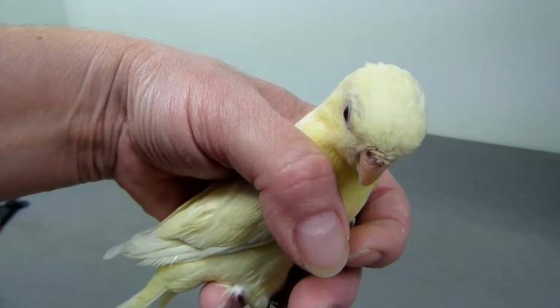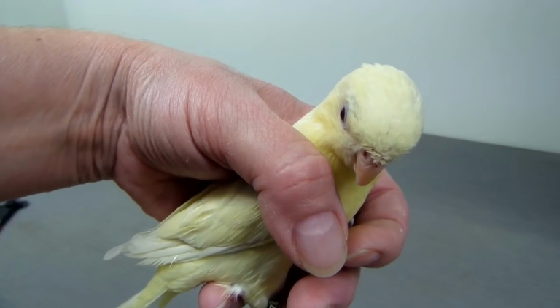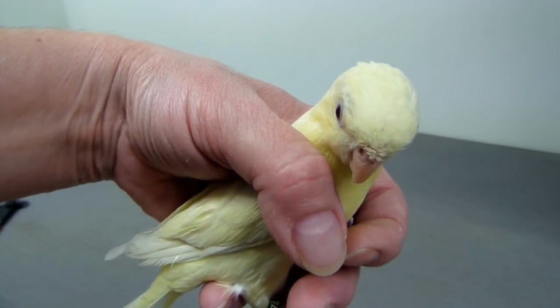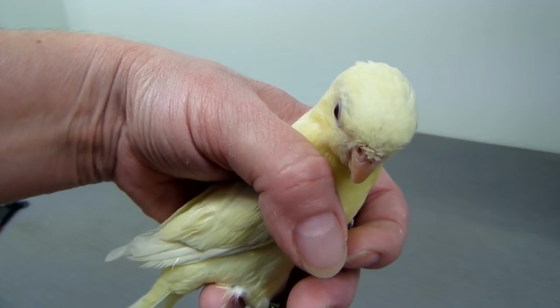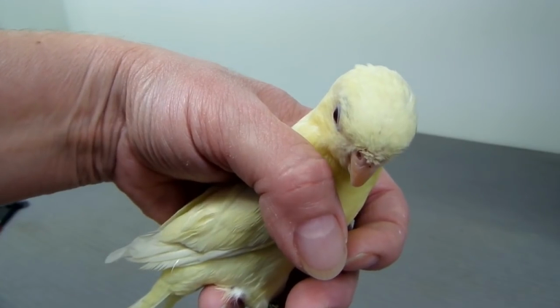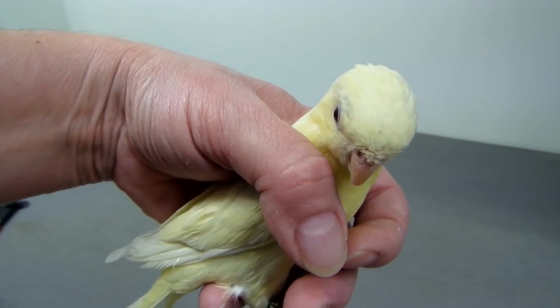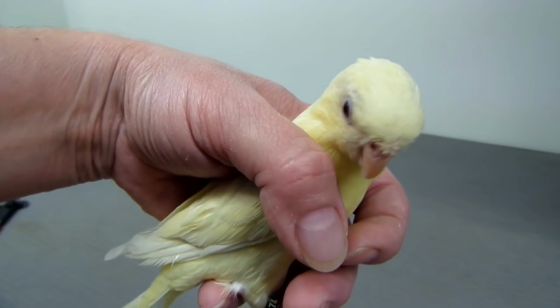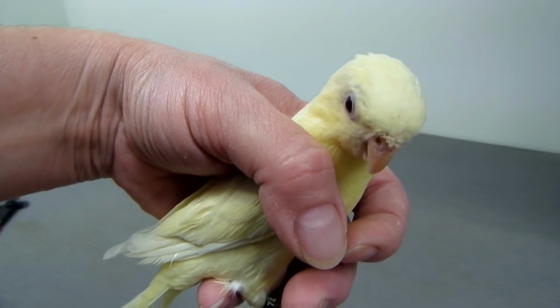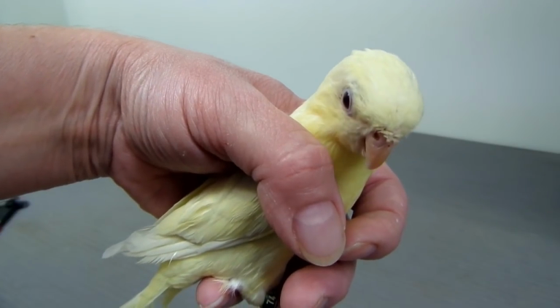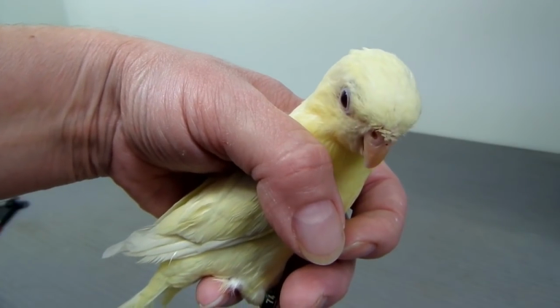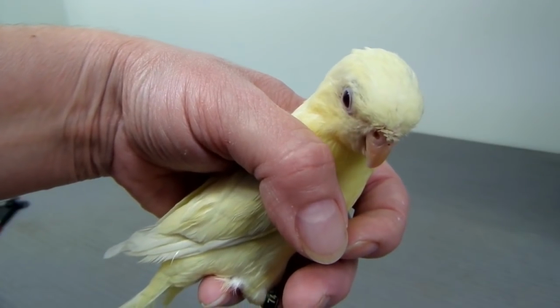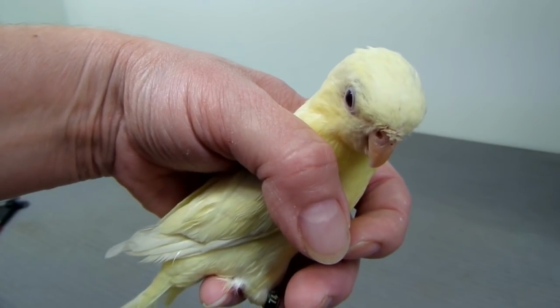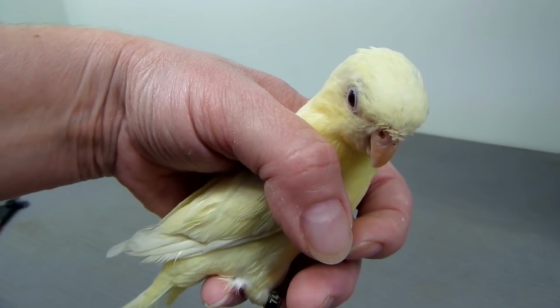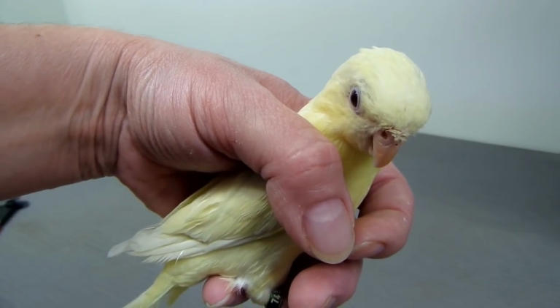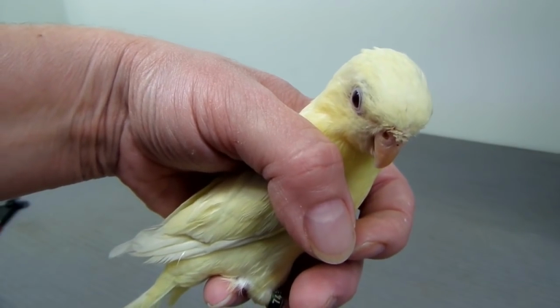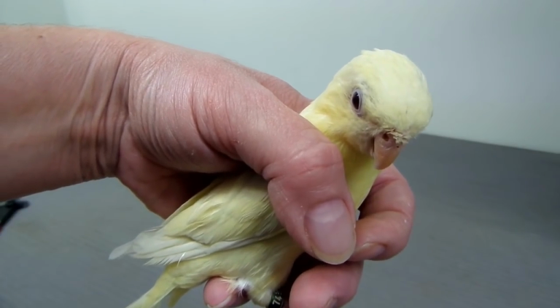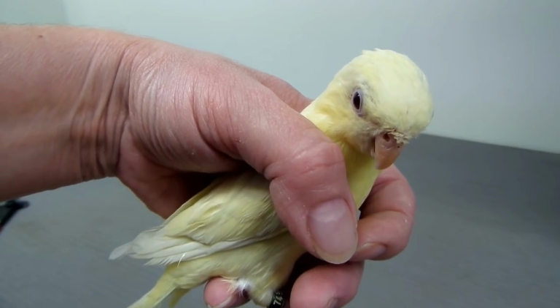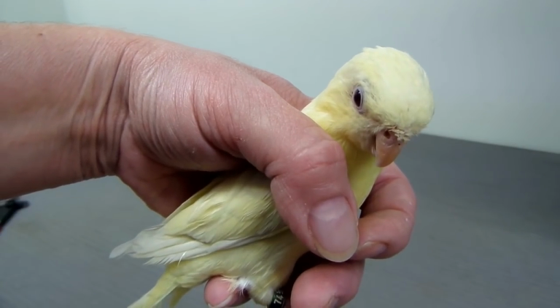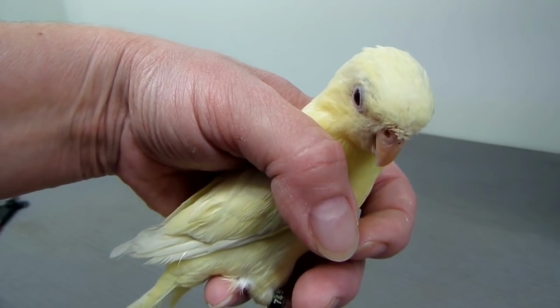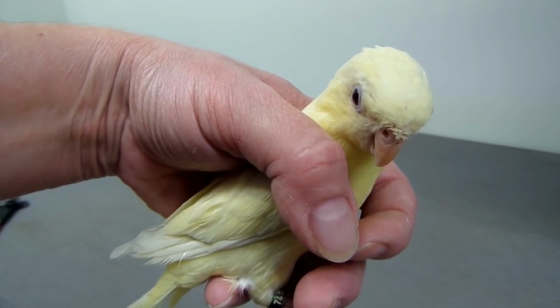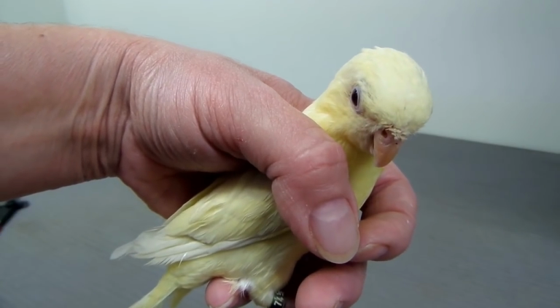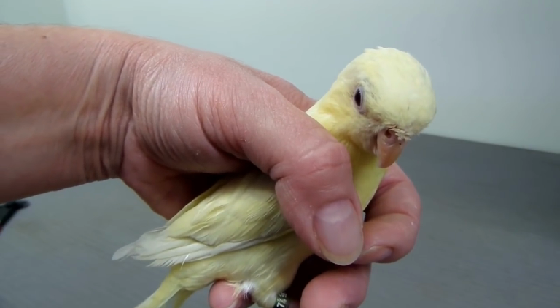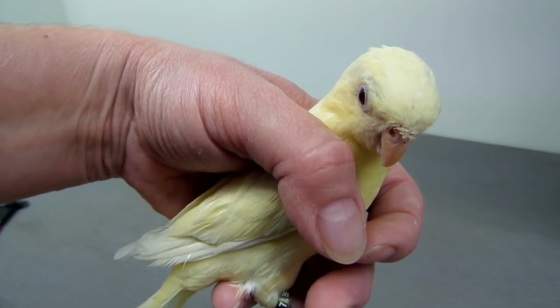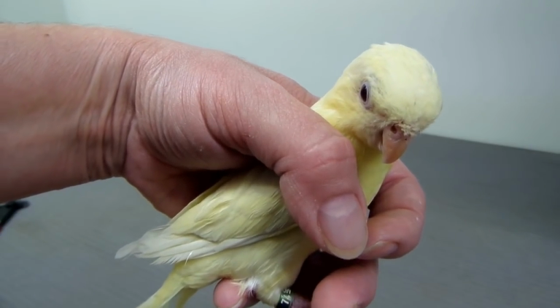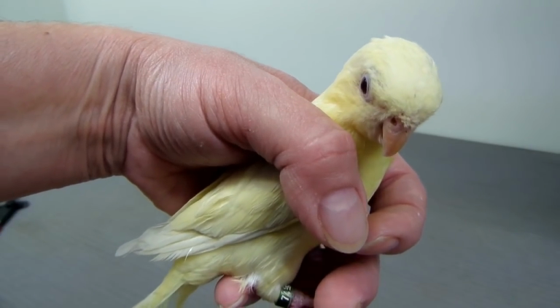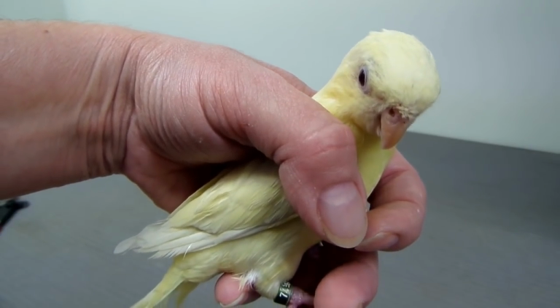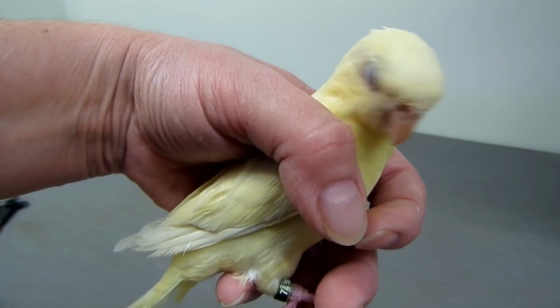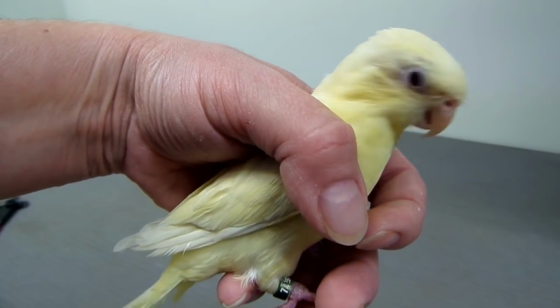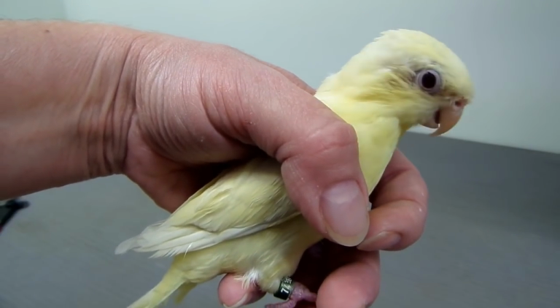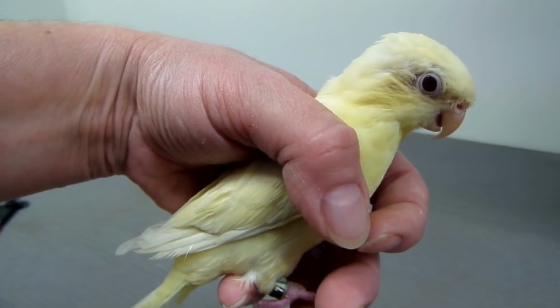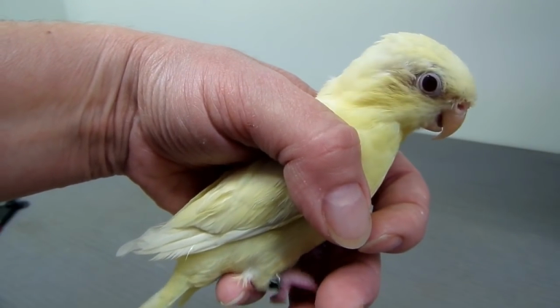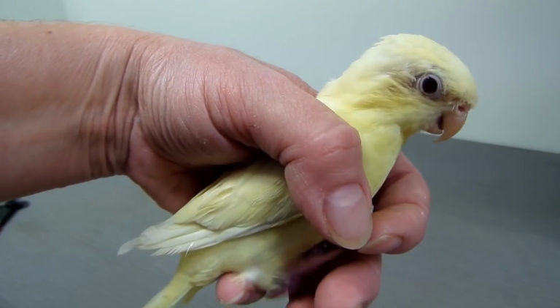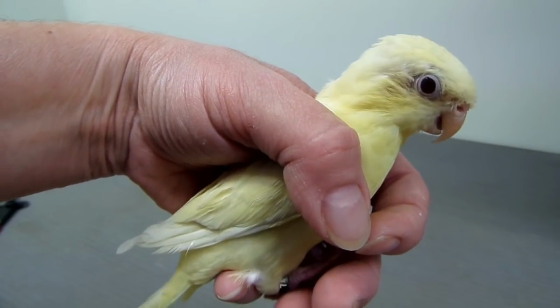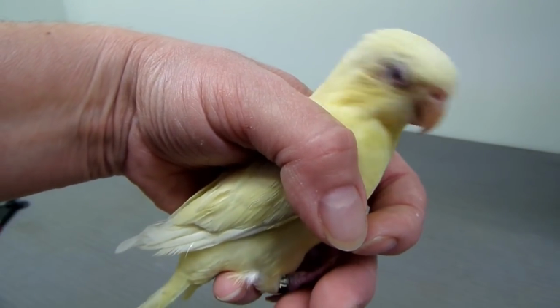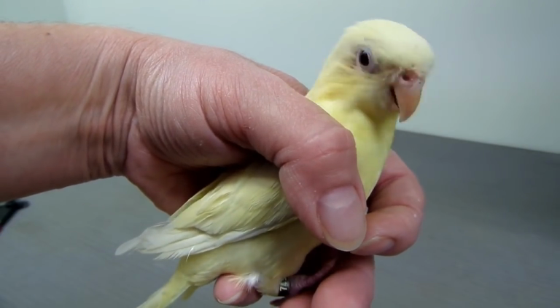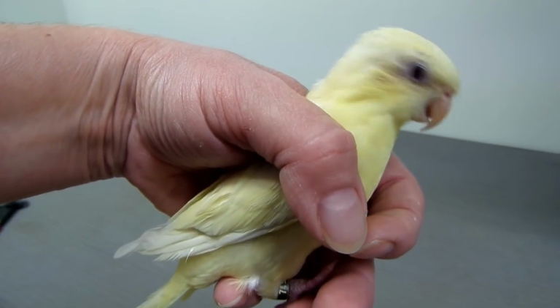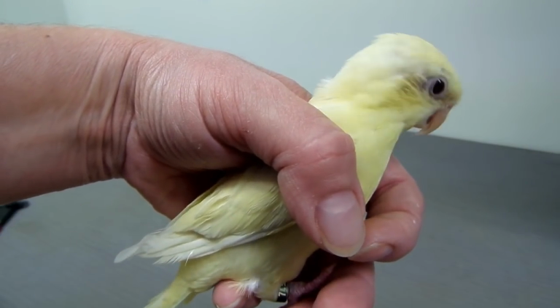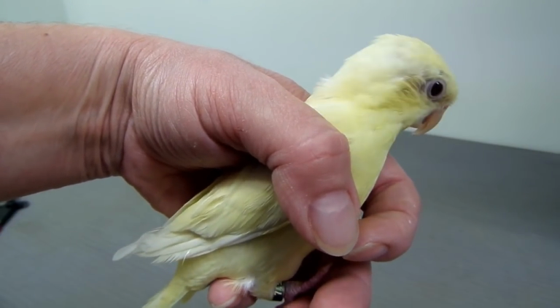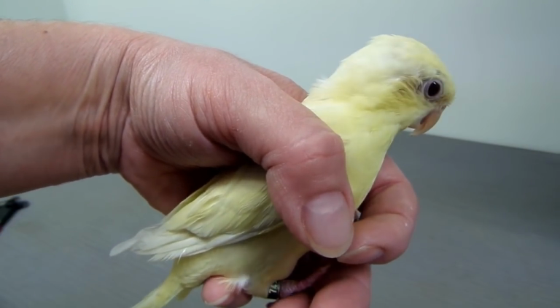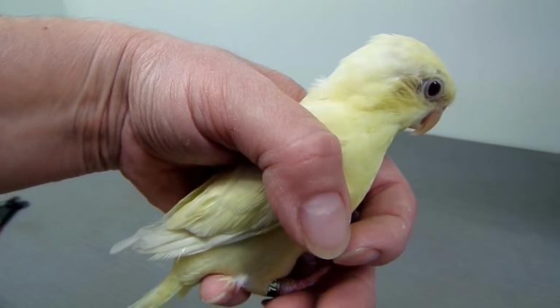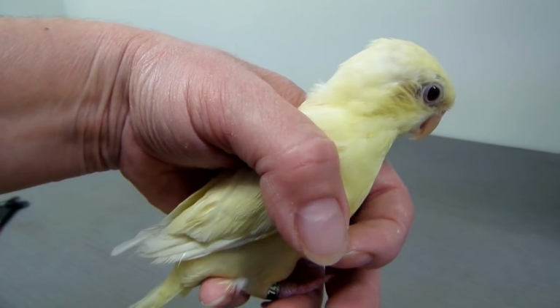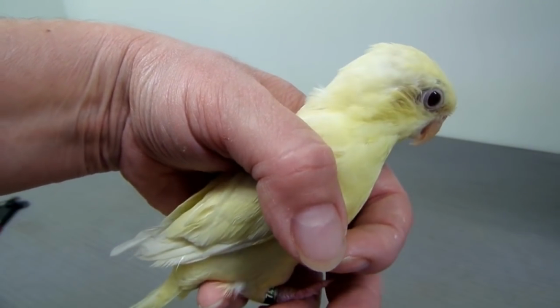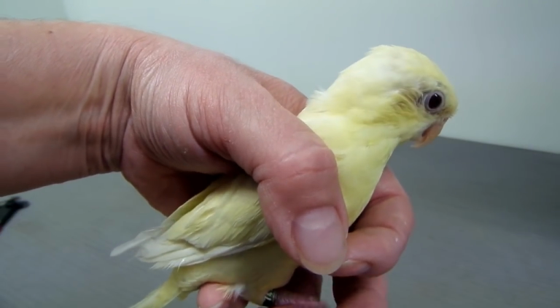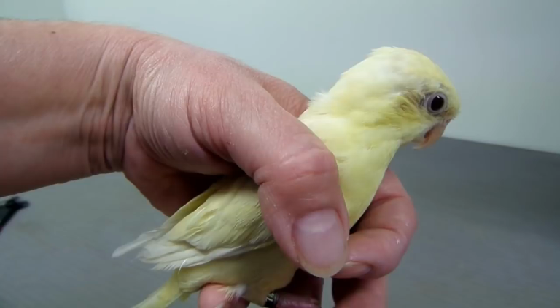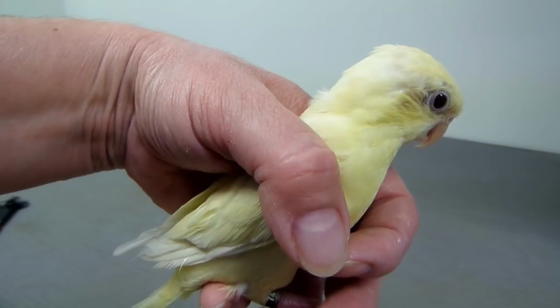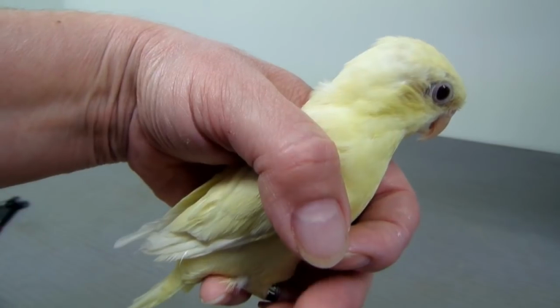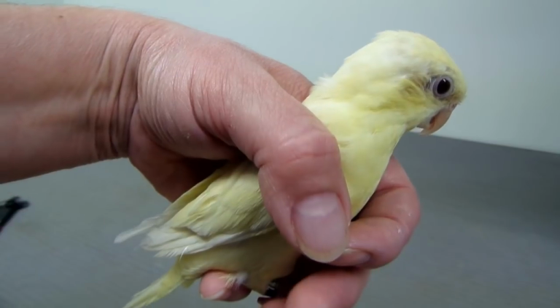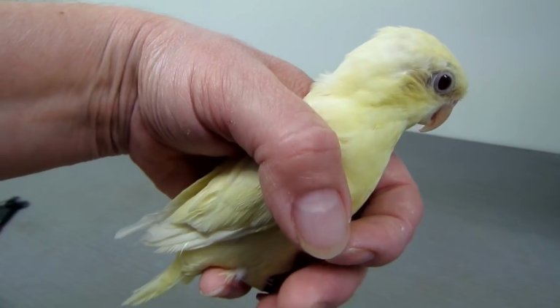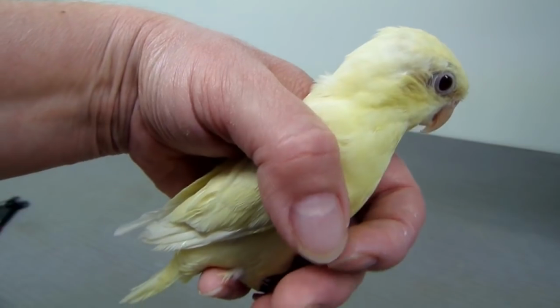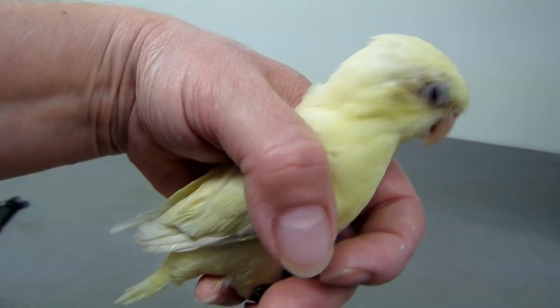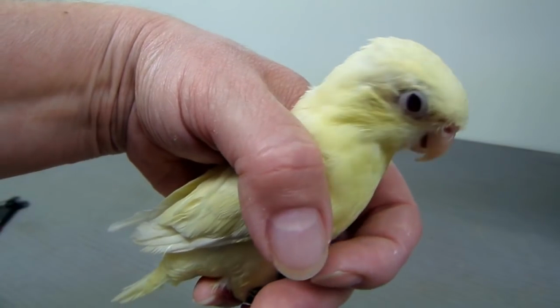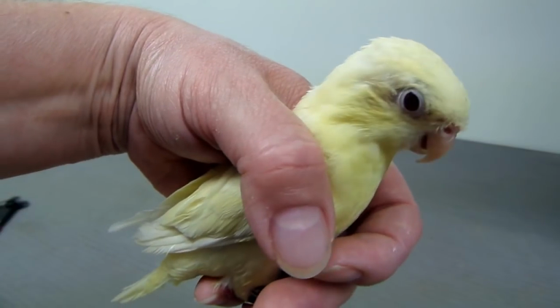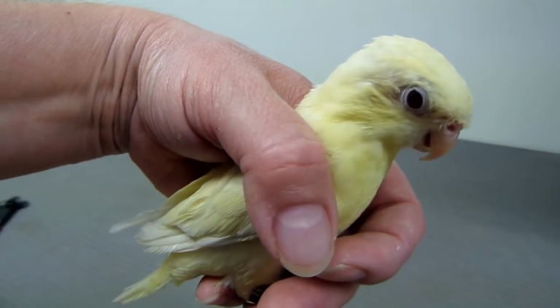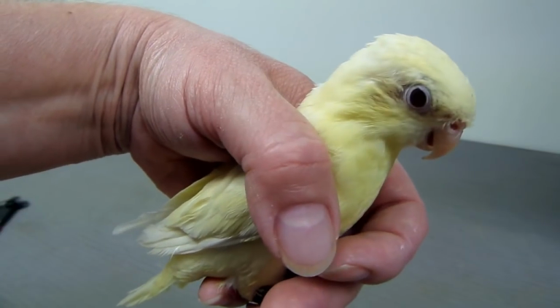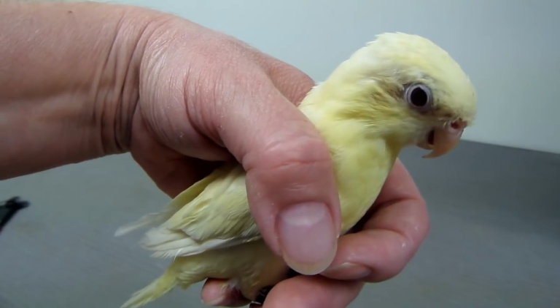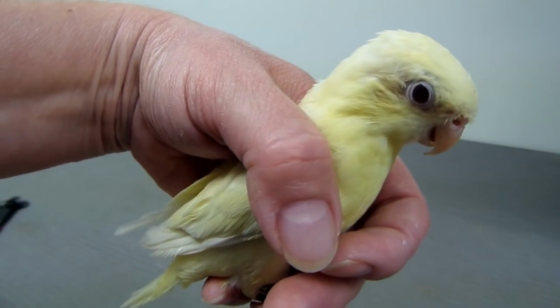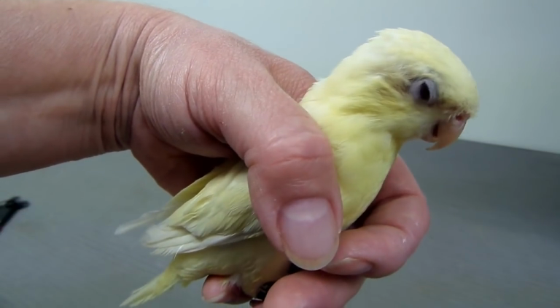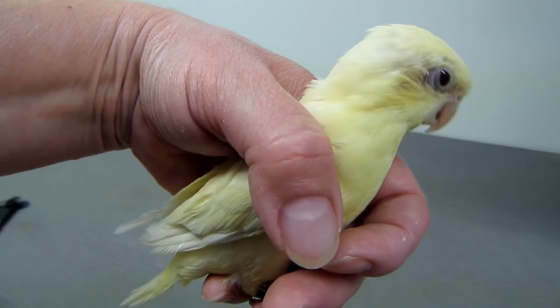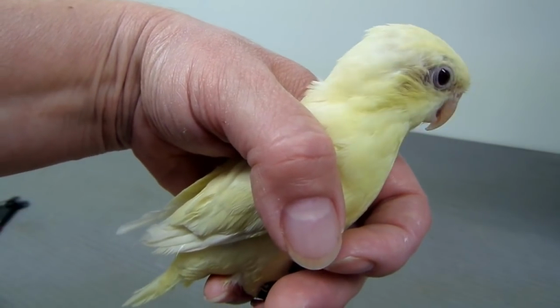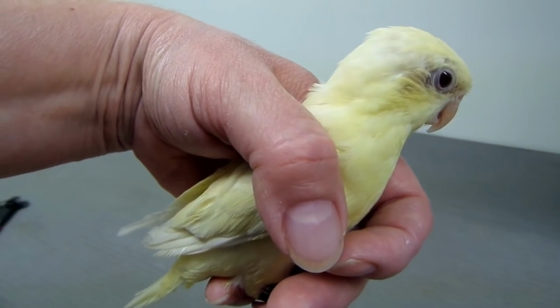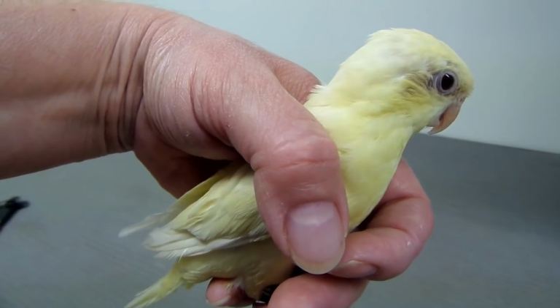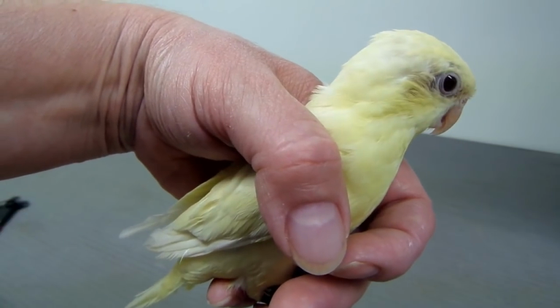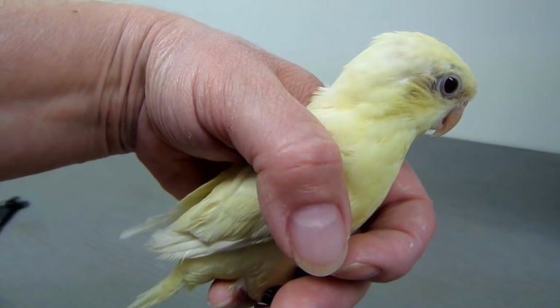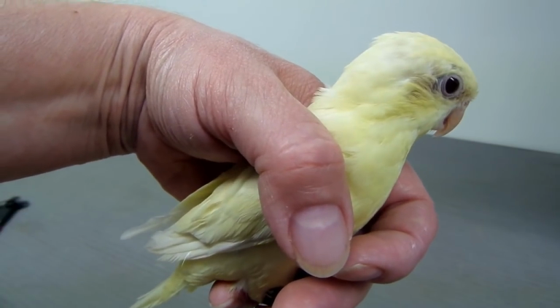Hi everyone, today I'm going to show you how to take a band off a bird's leg. This is my pet, his name is Nugget.